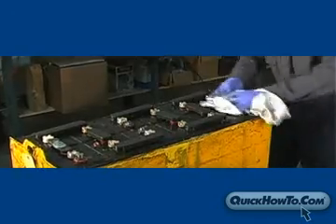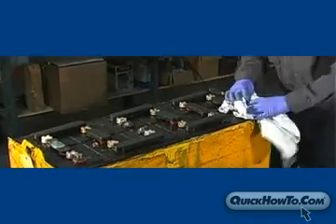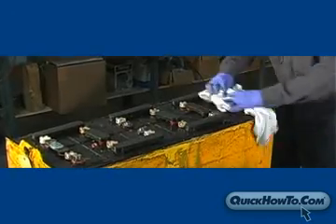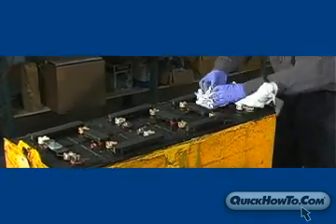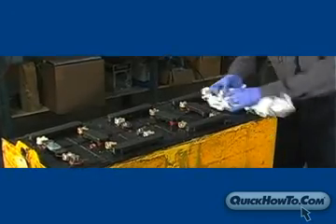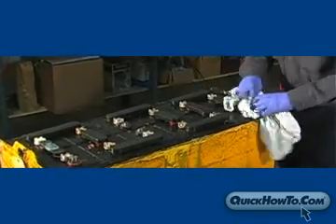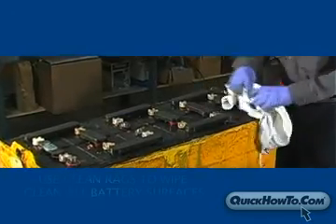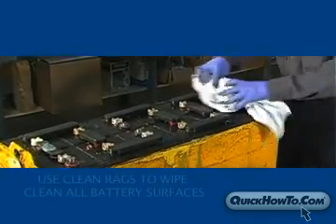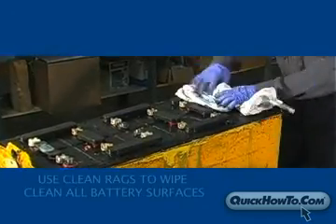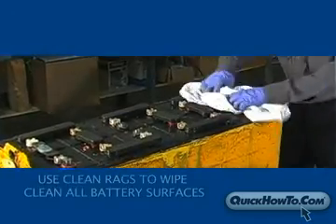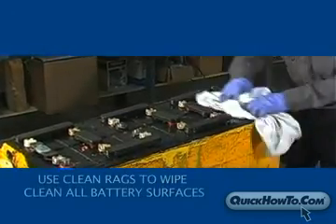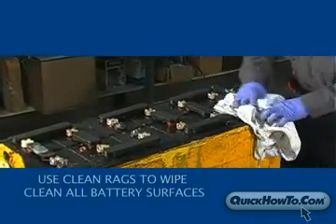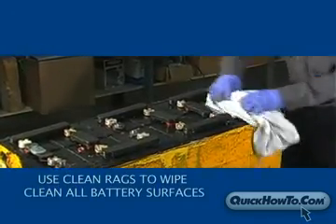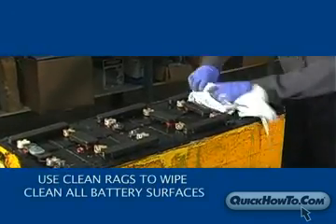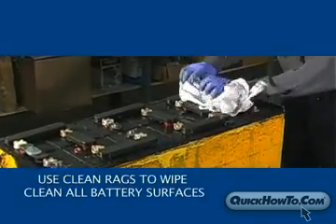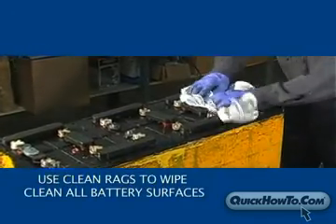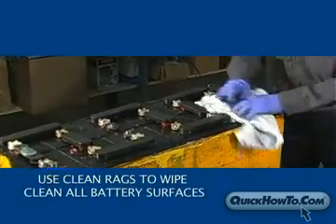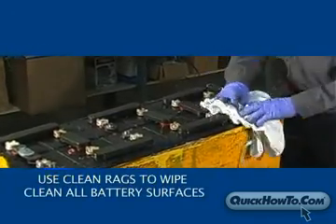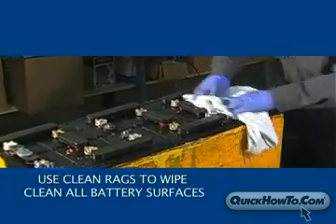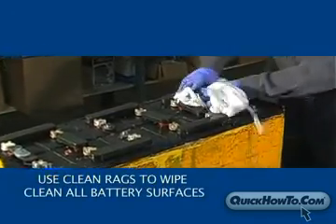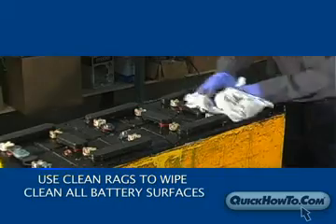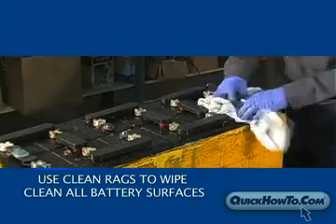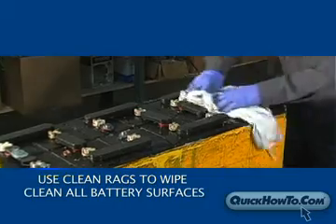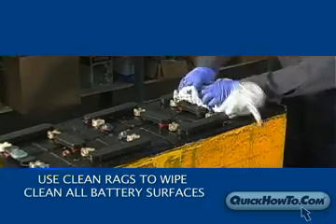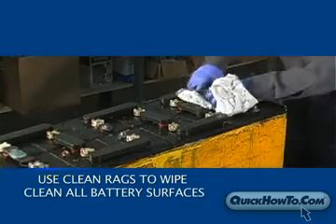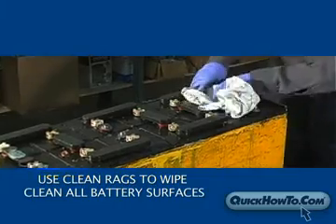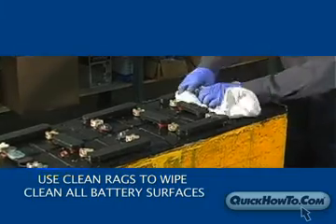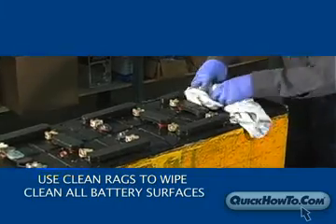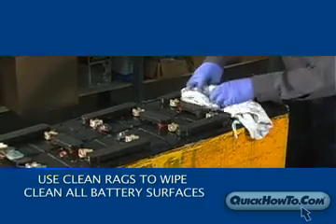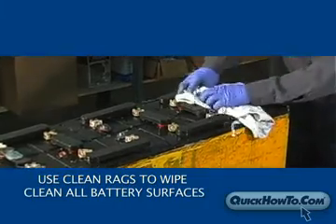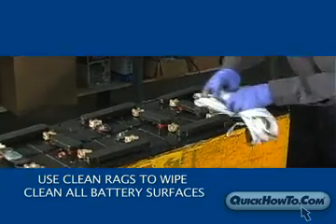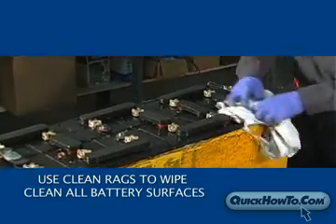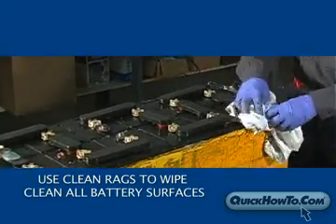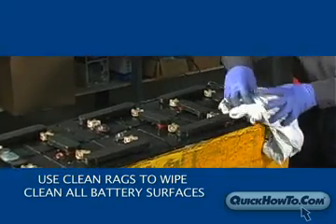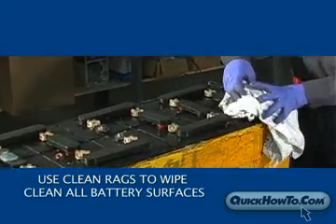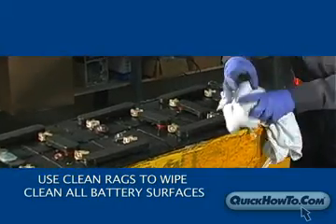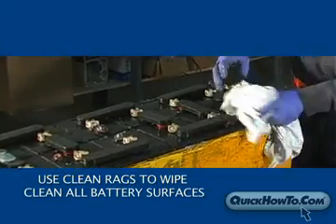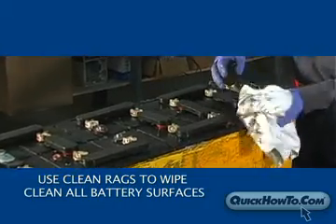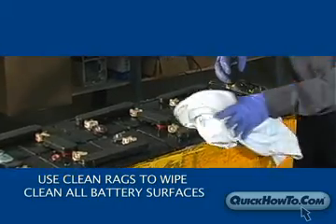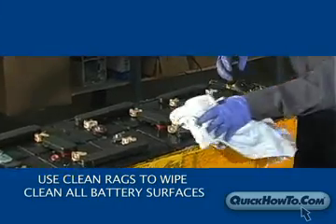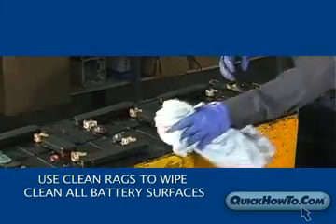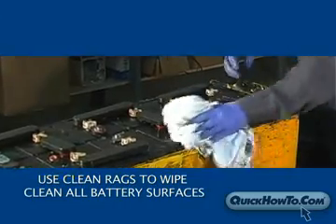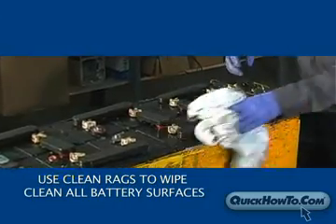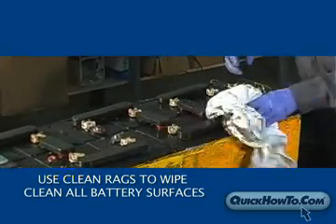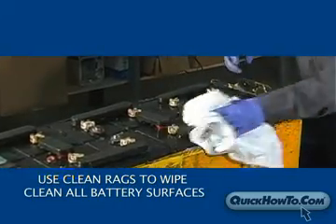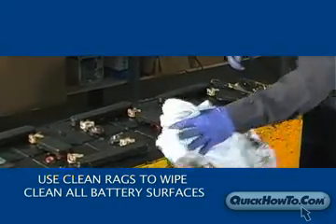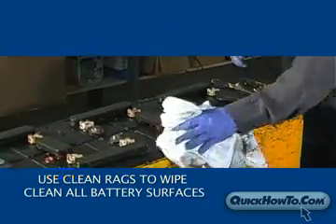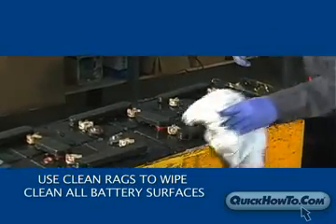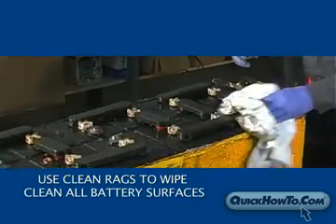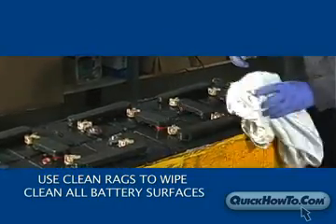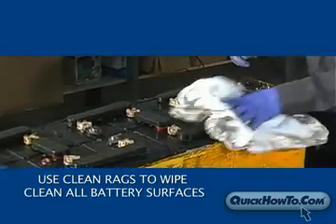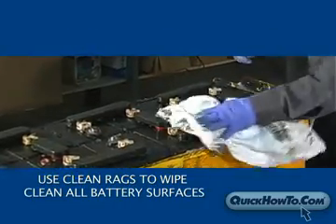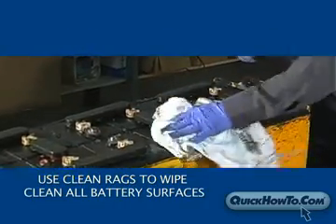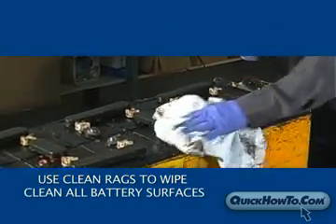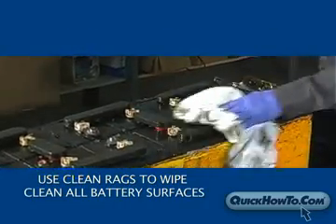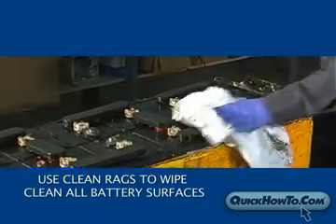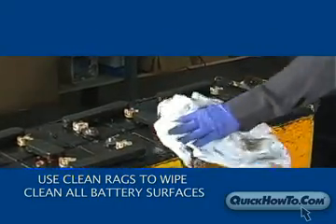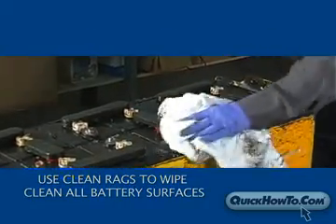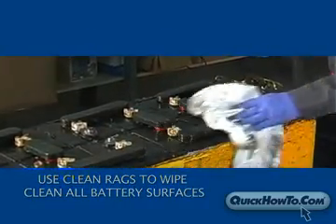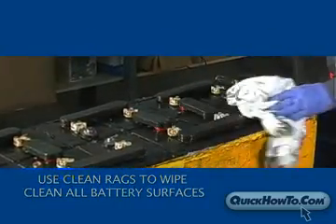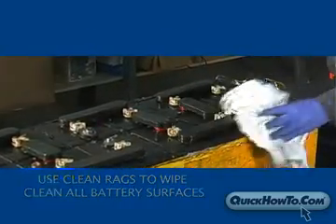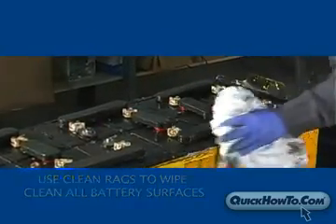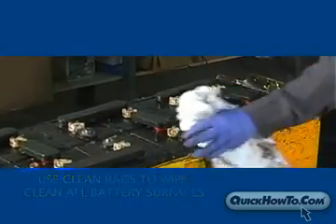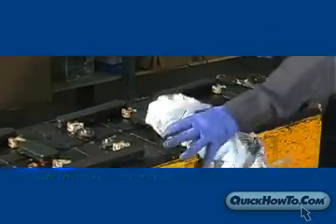Next, use clean rags to wipe clean all battery surfaces. Thoroughly wipe down the sides of the battery and the battery tray.